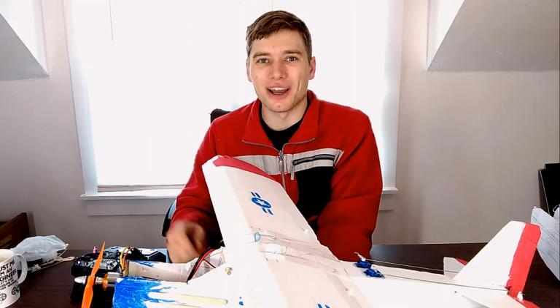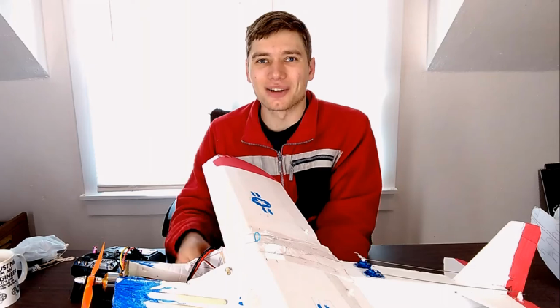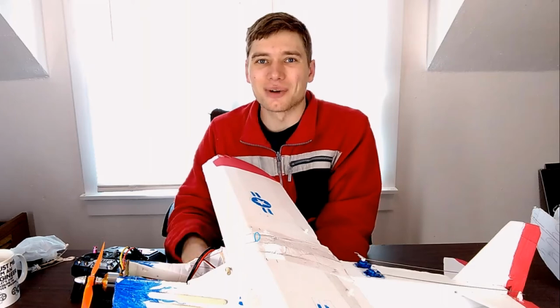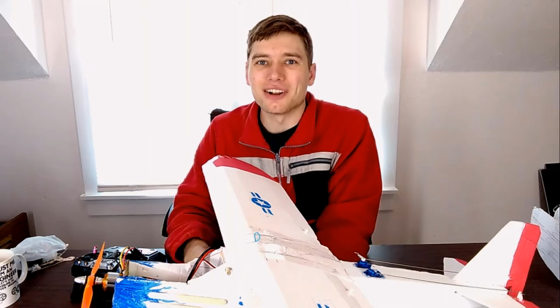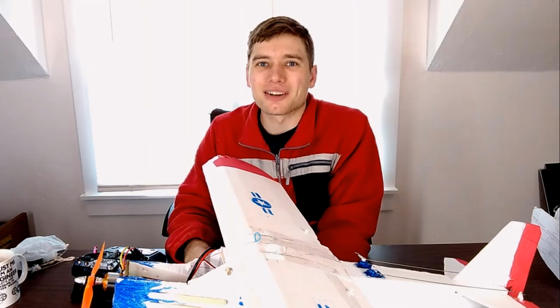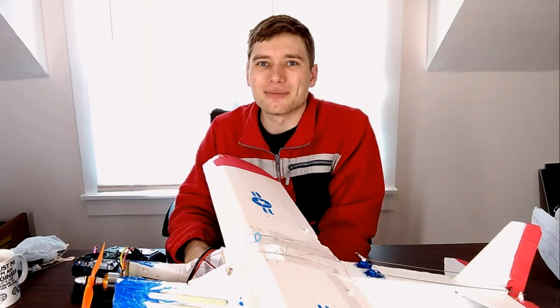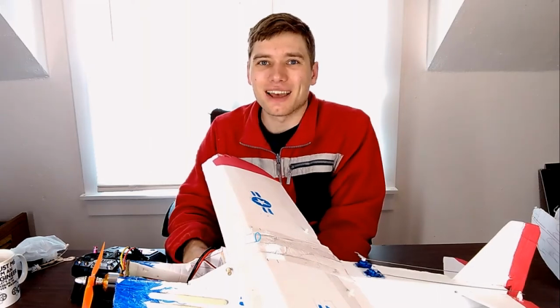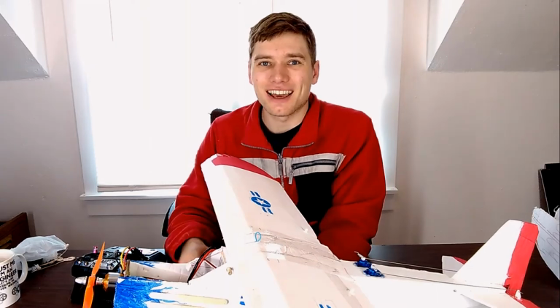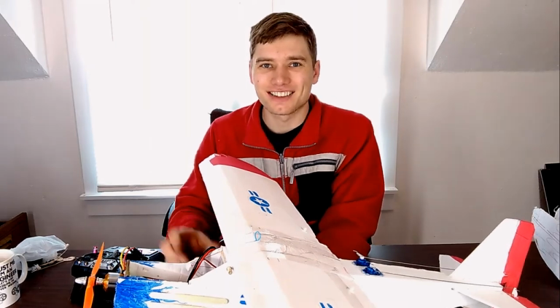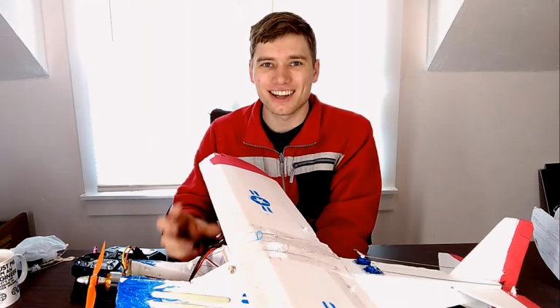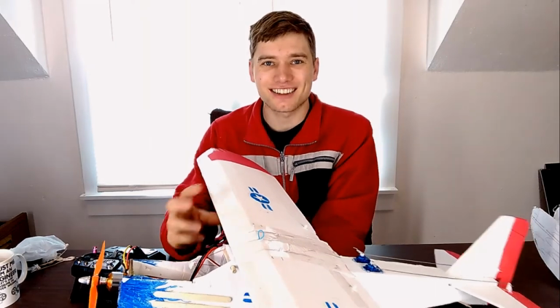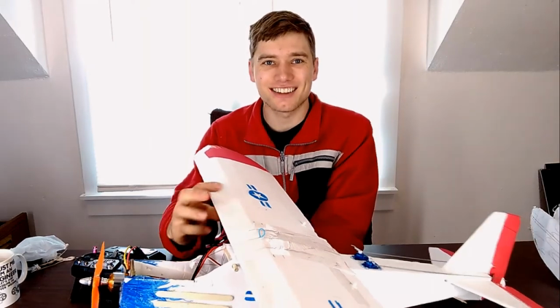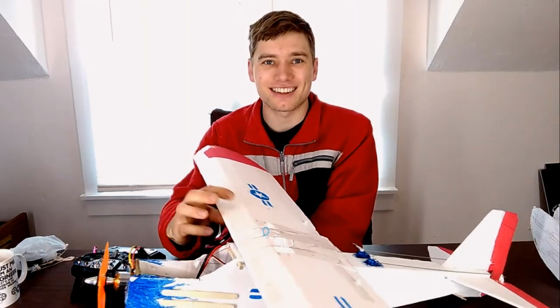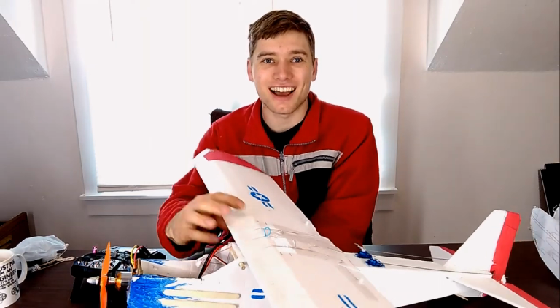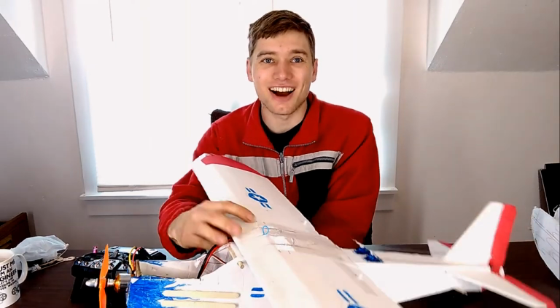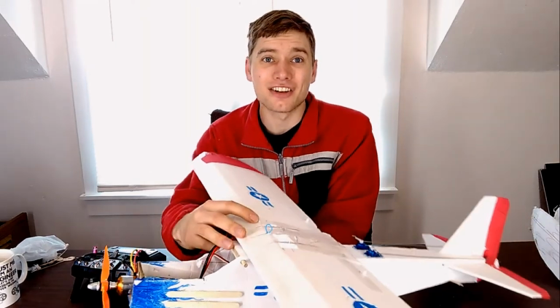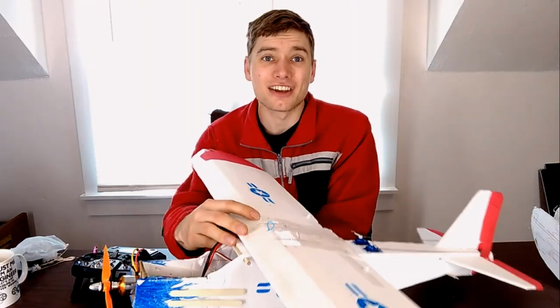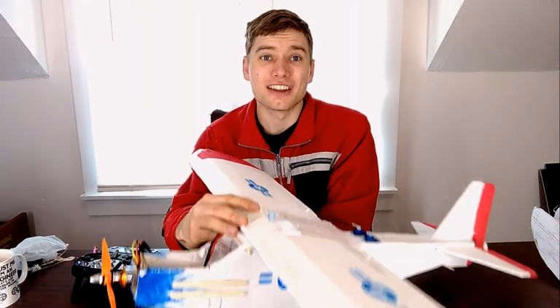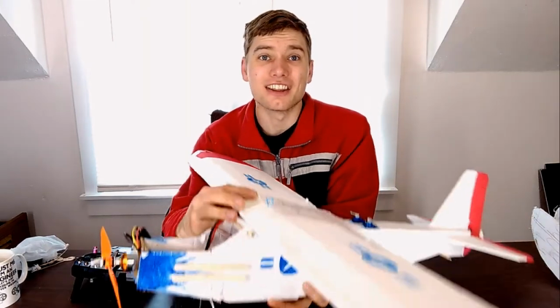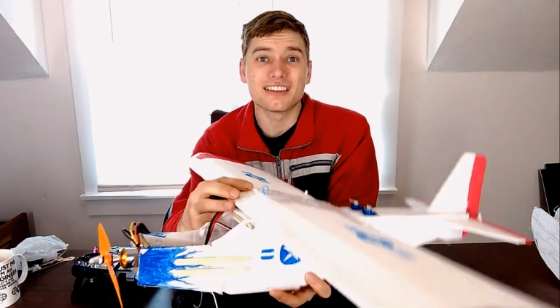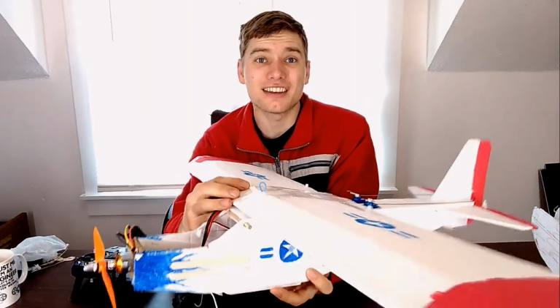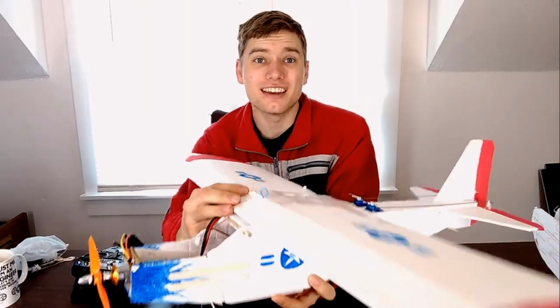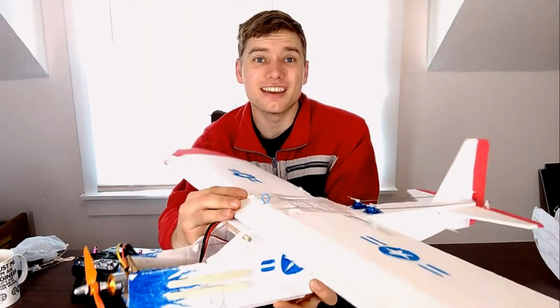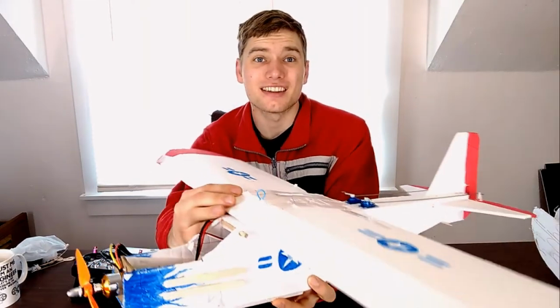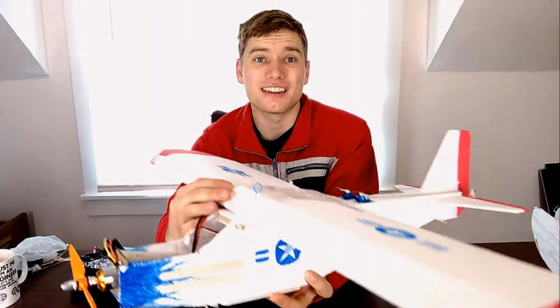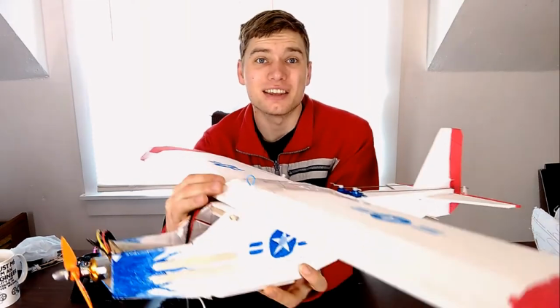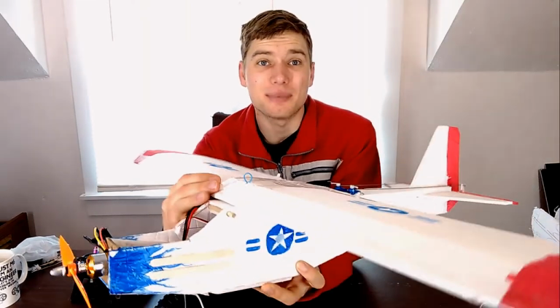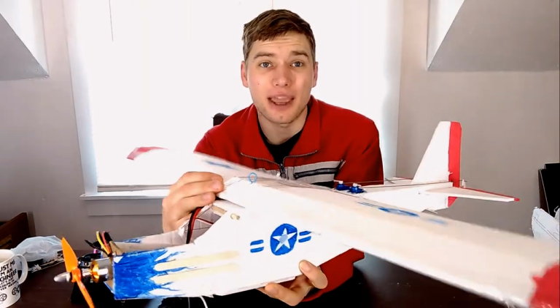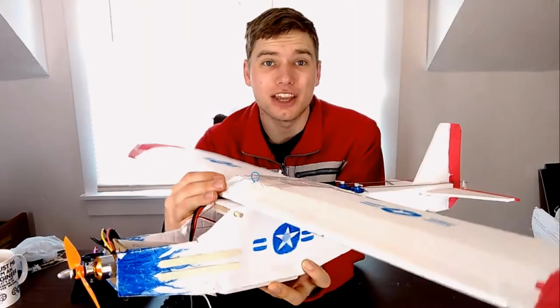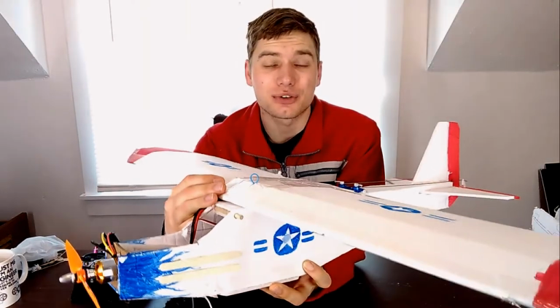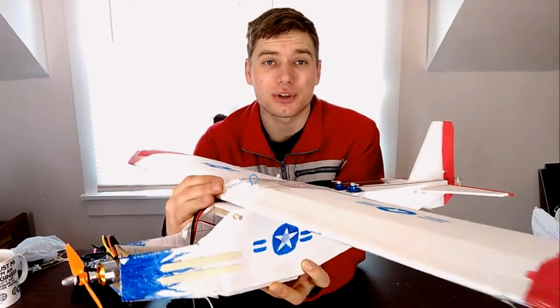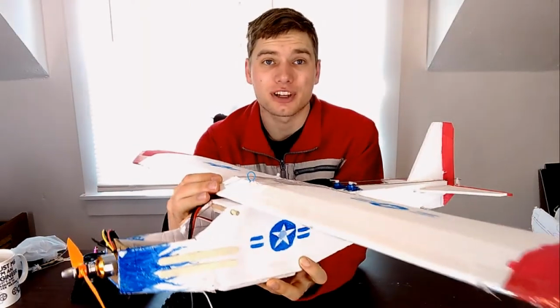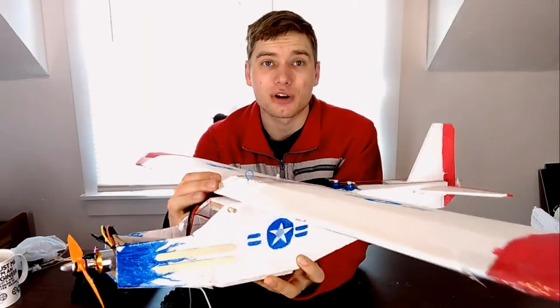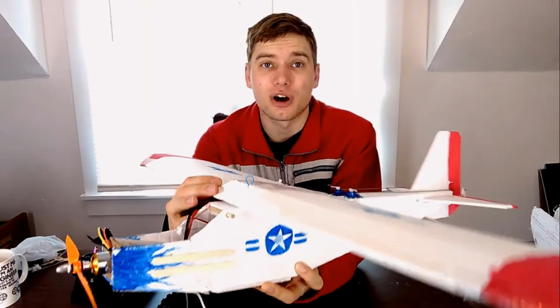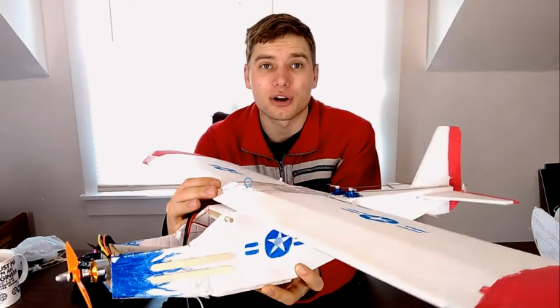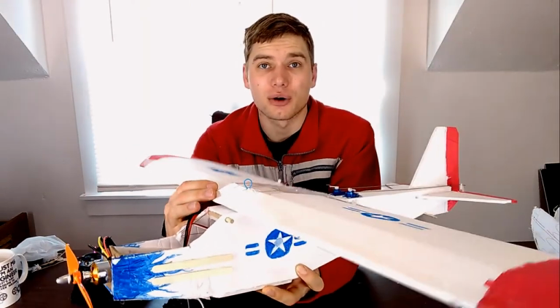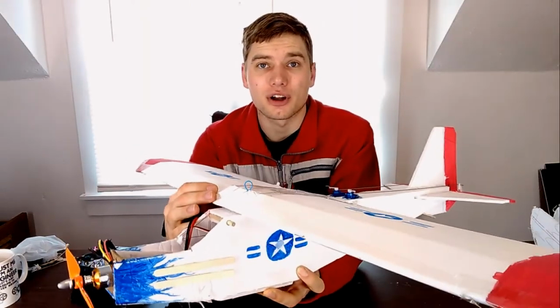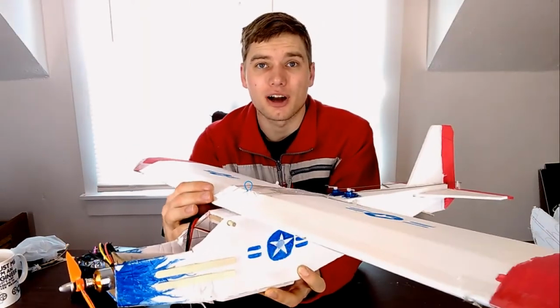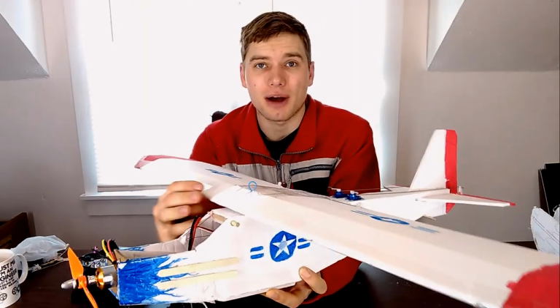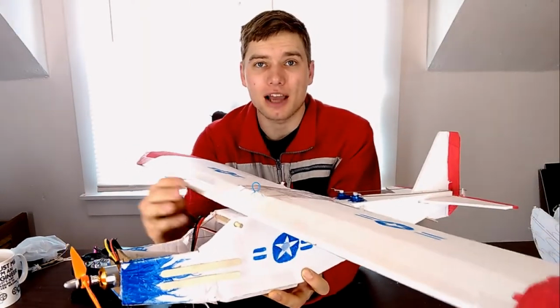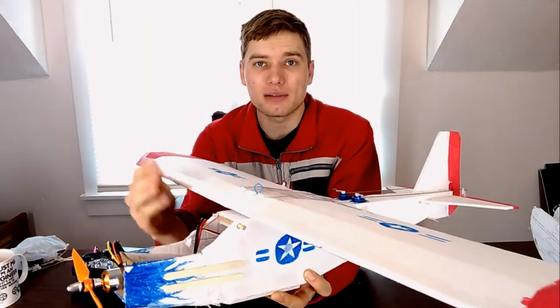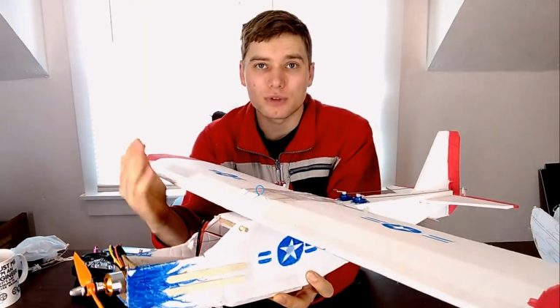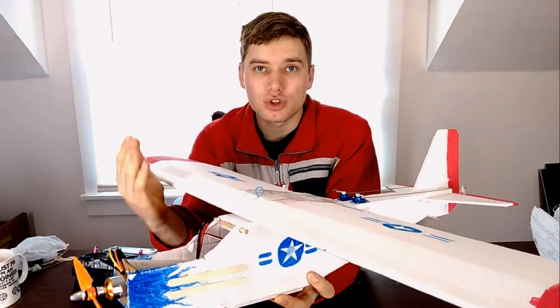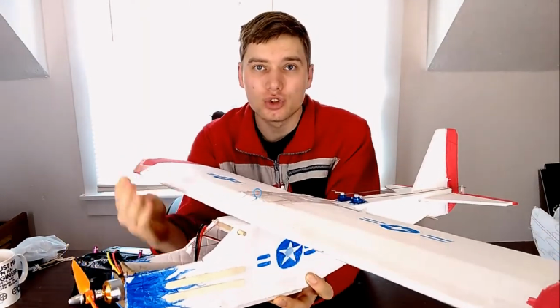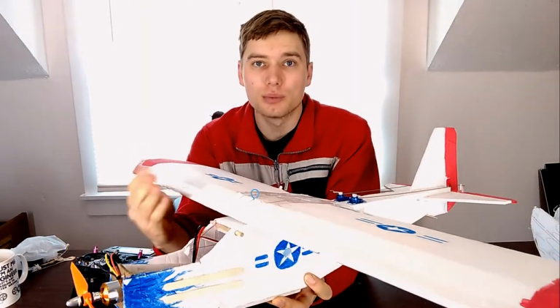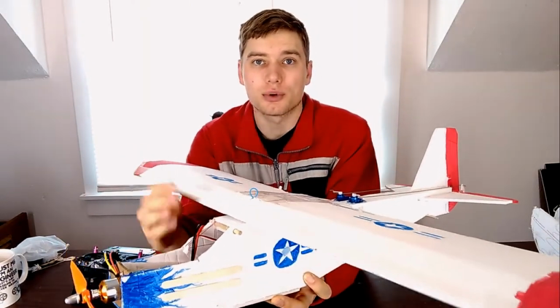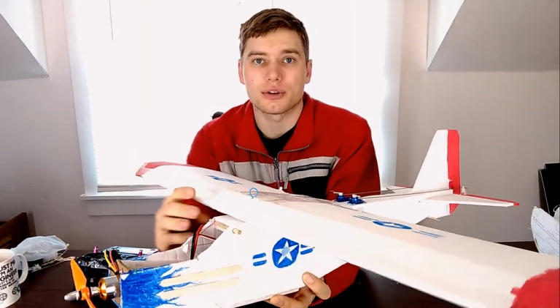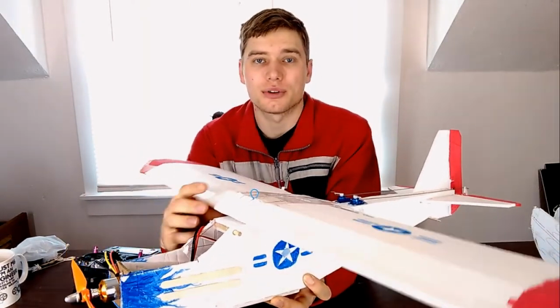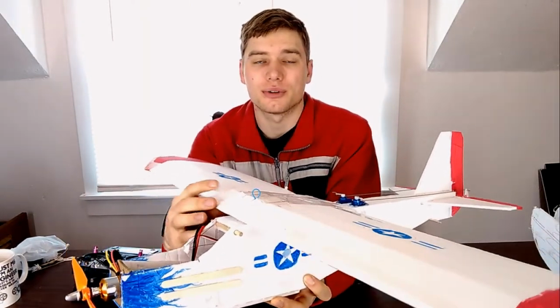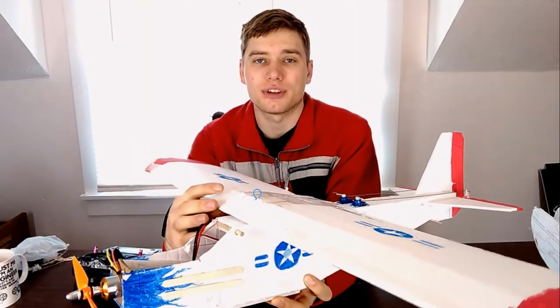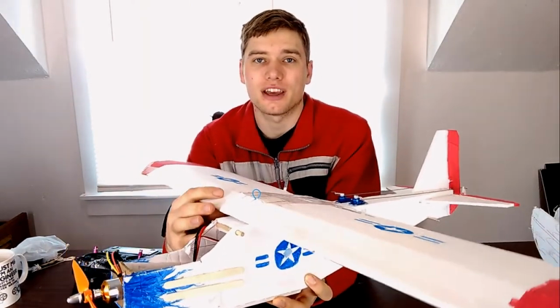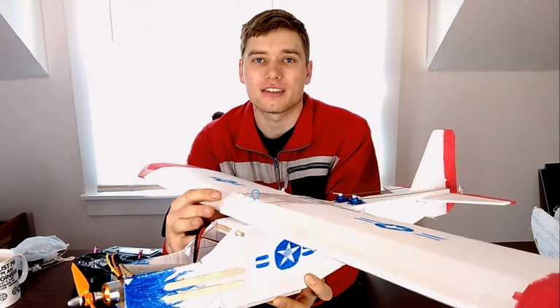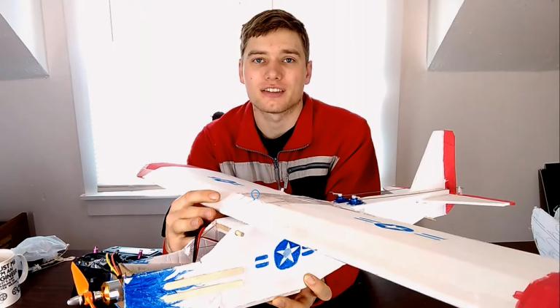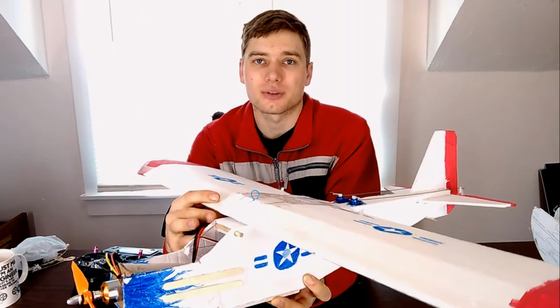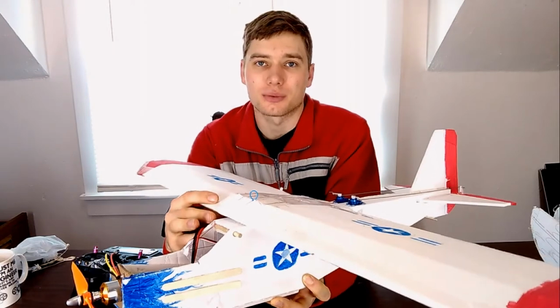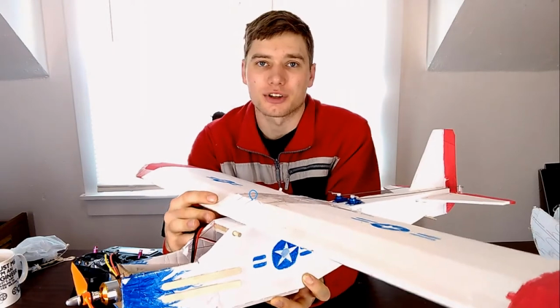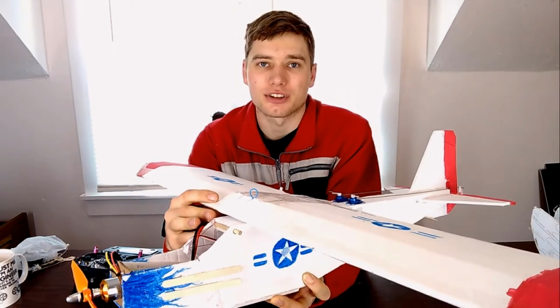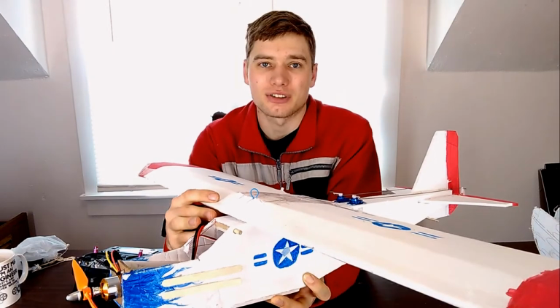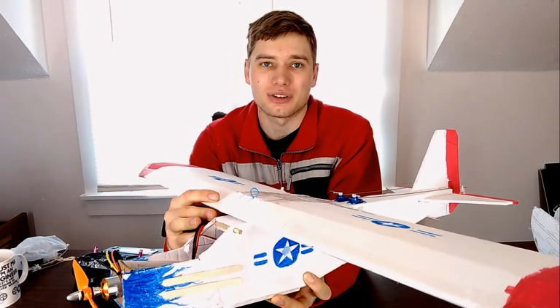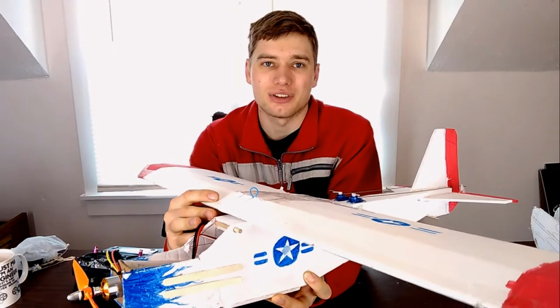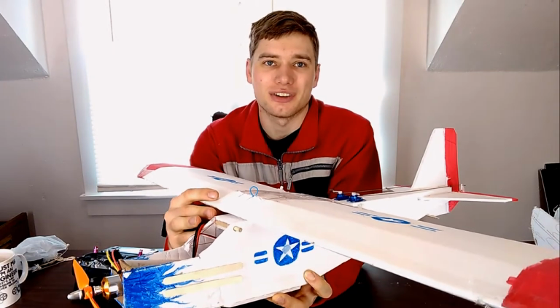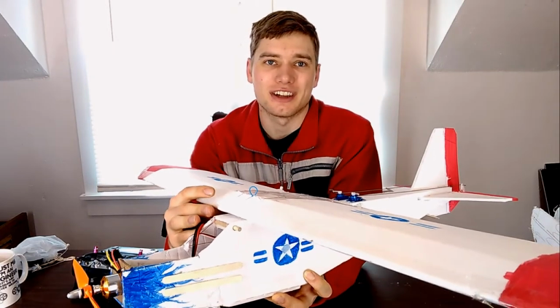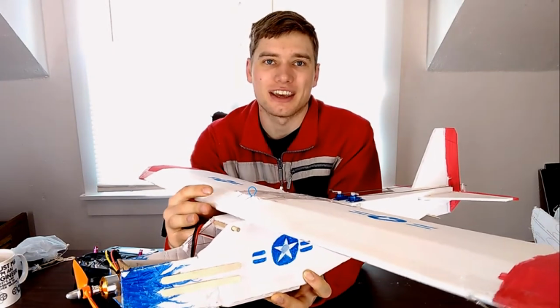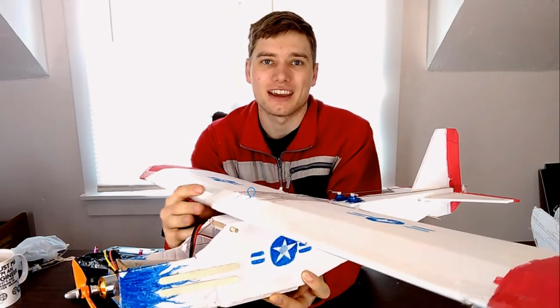Welcome back. Check this out. This is the Patriot Cargo Cub. I am super enthusiastic to bring this to you today.